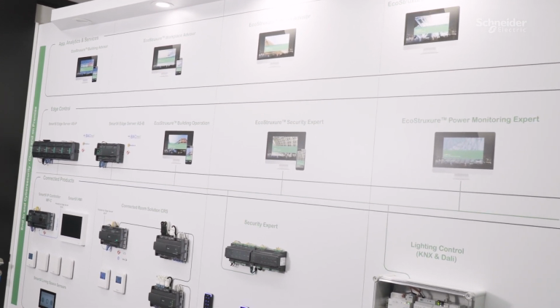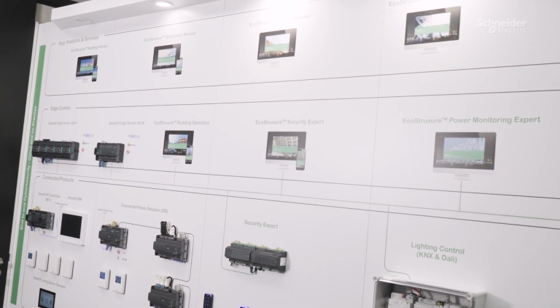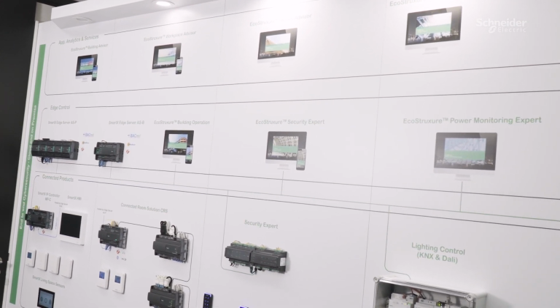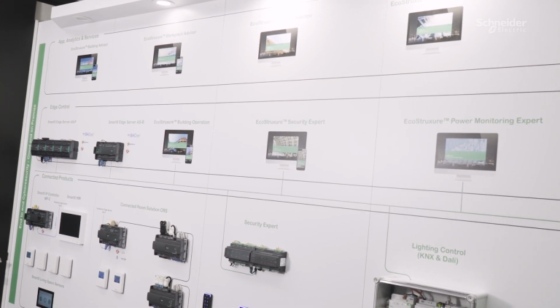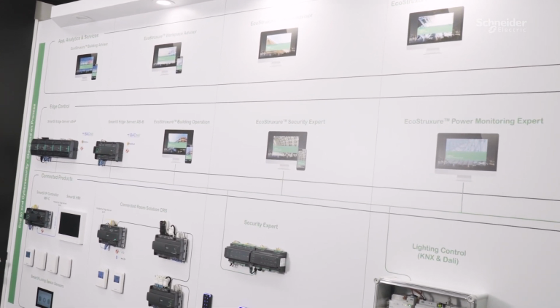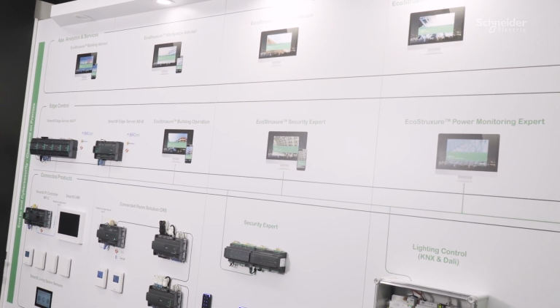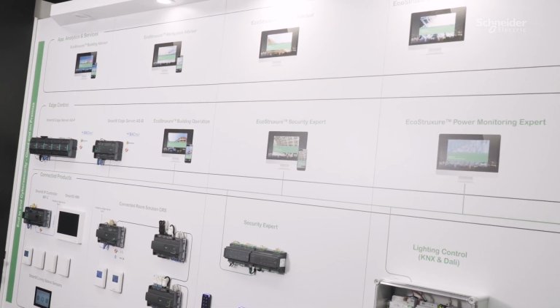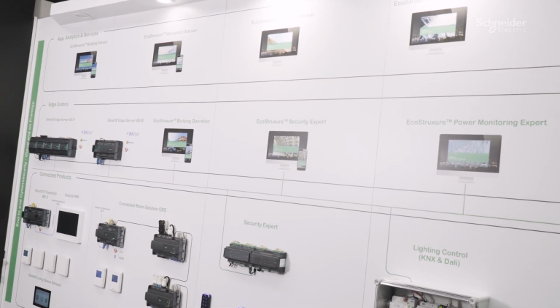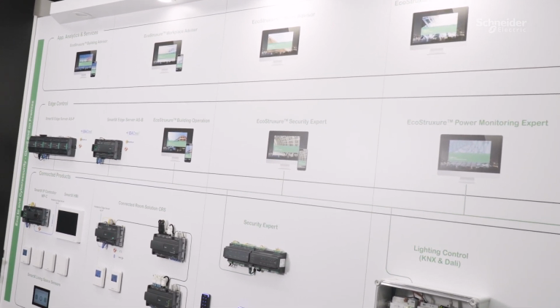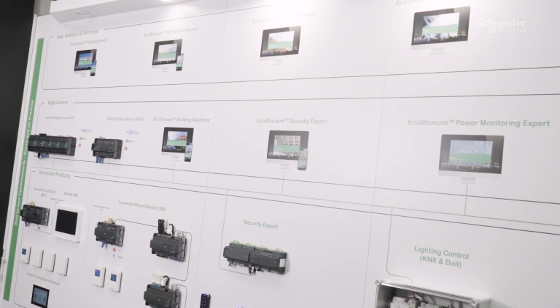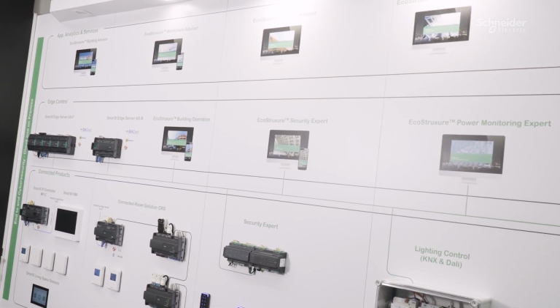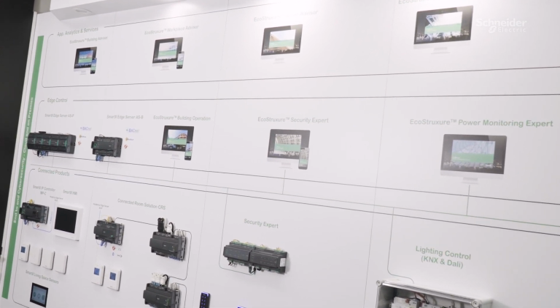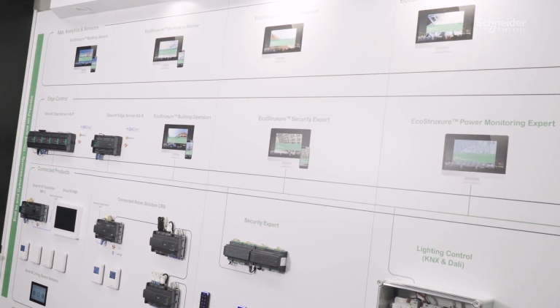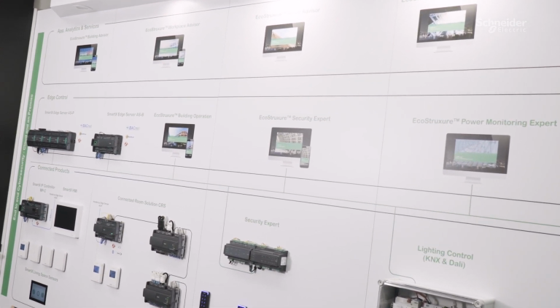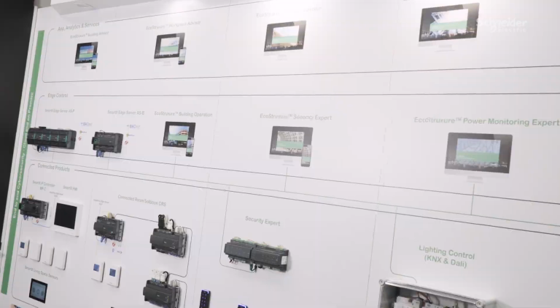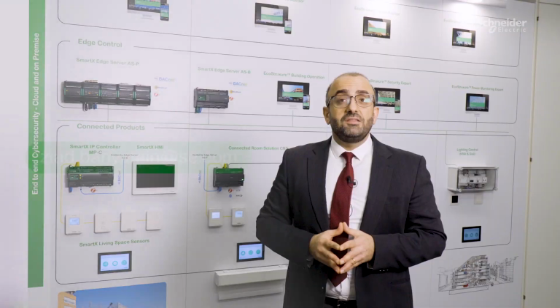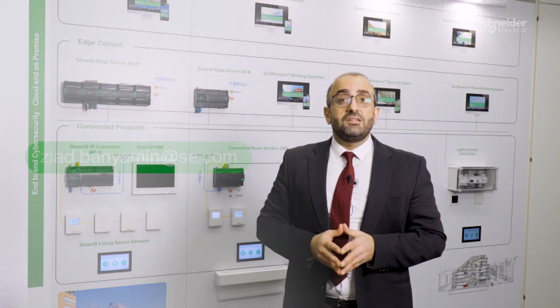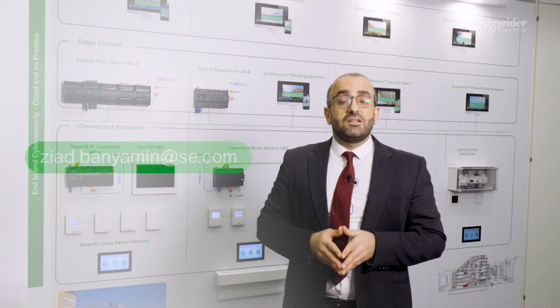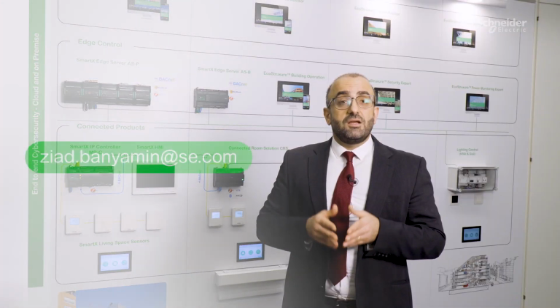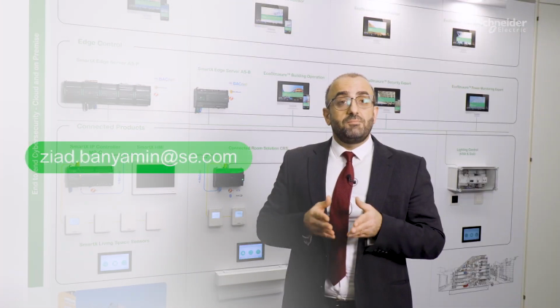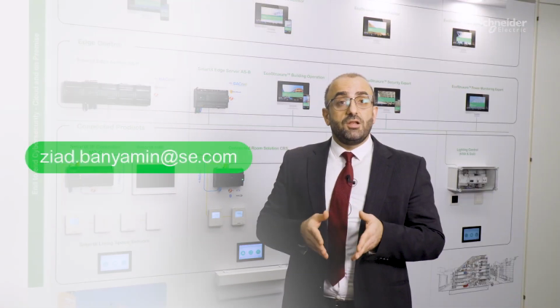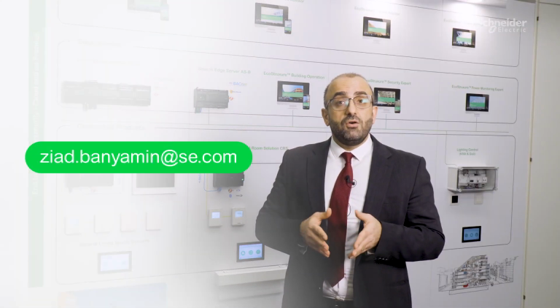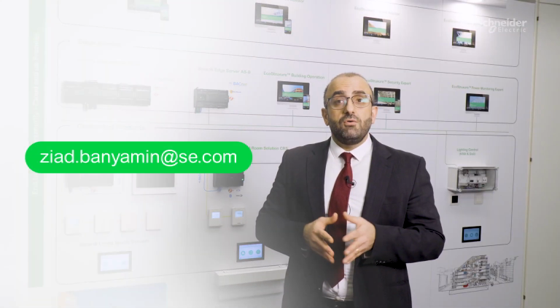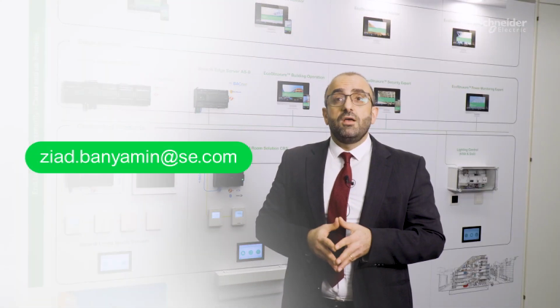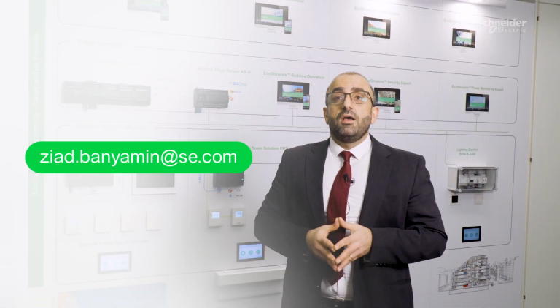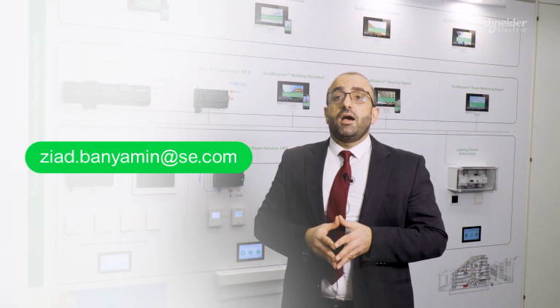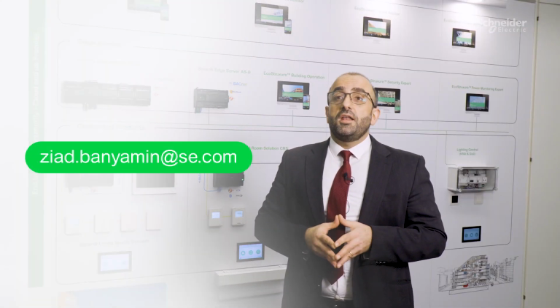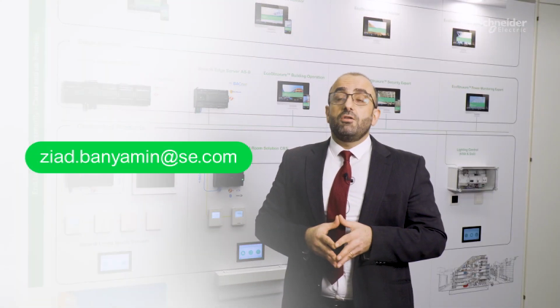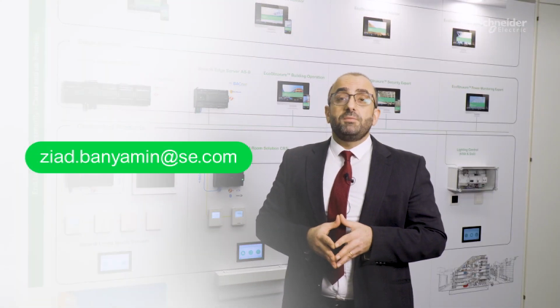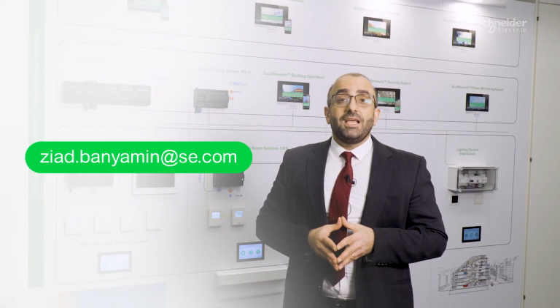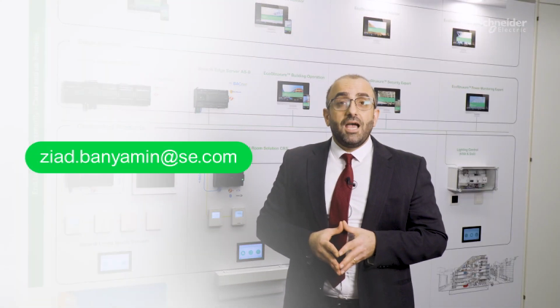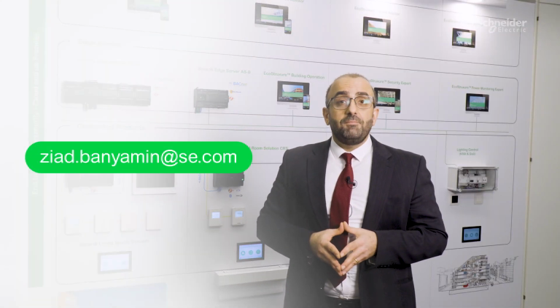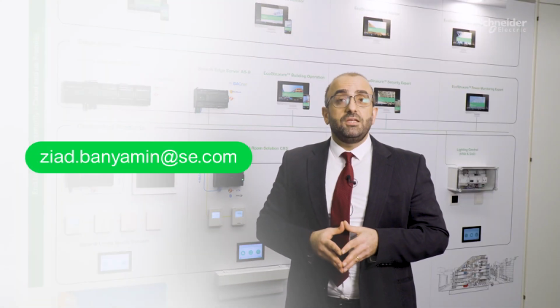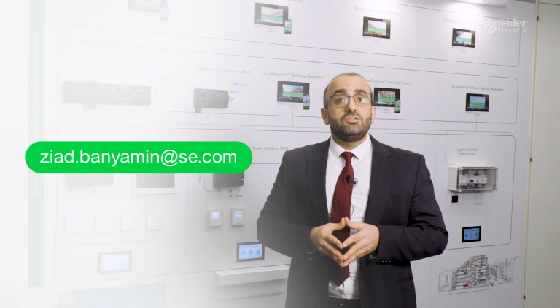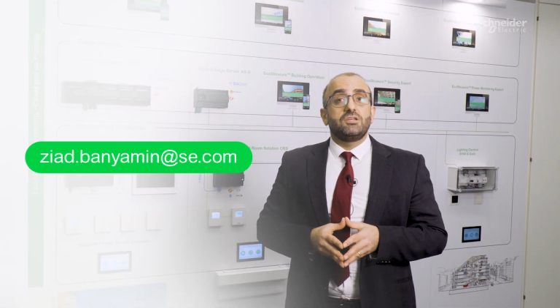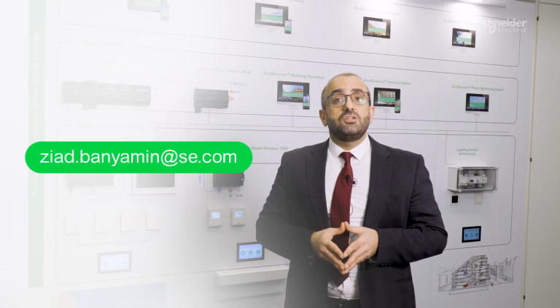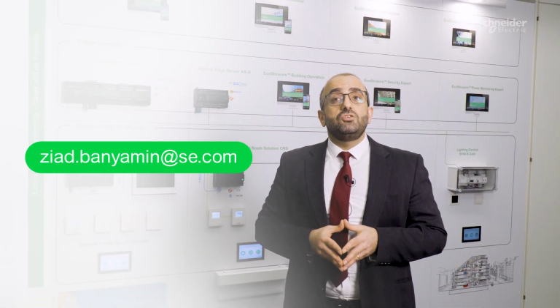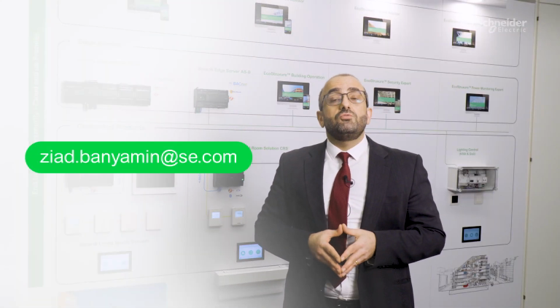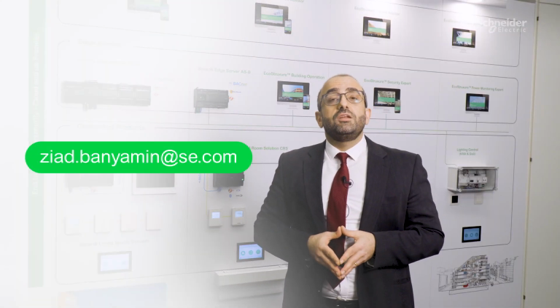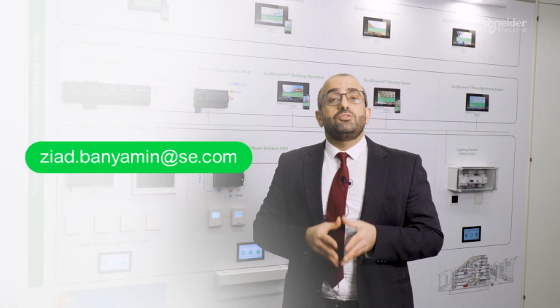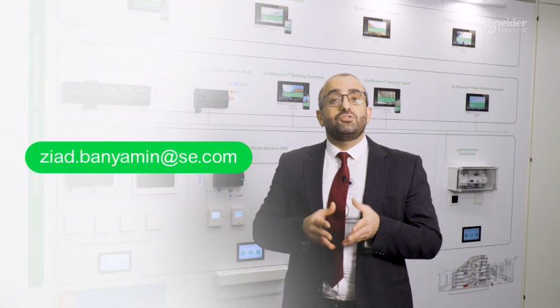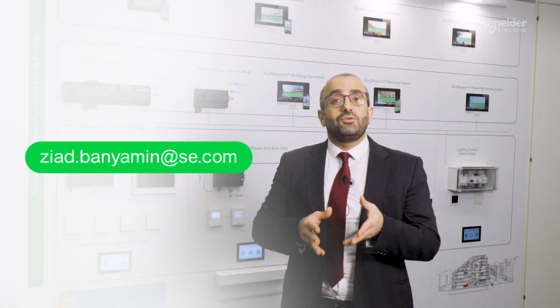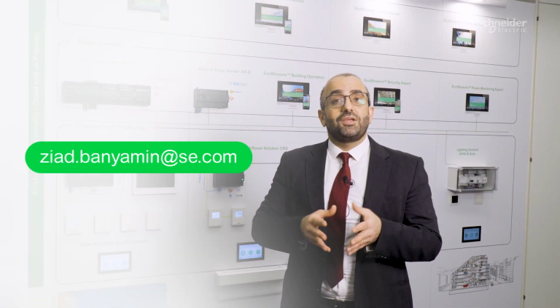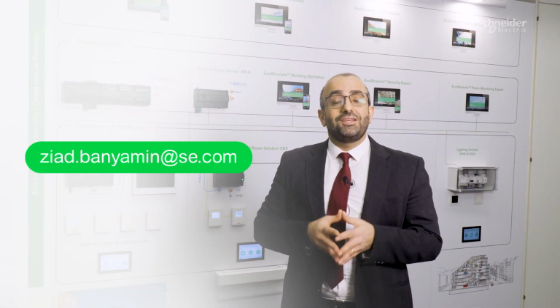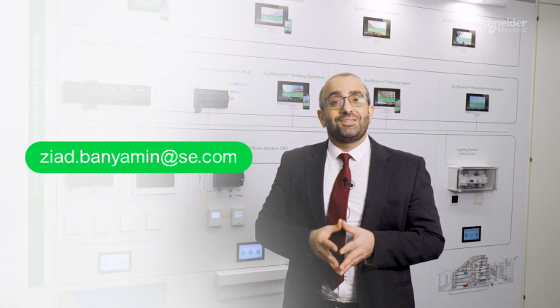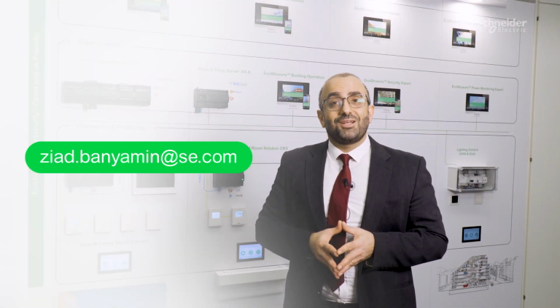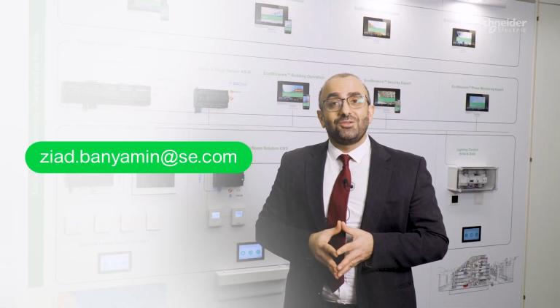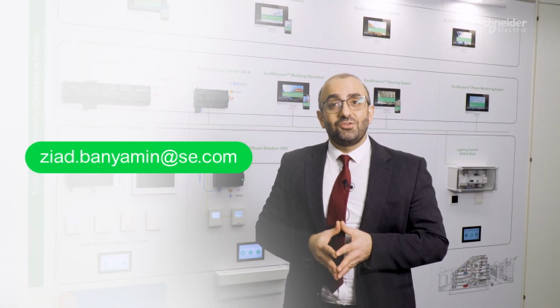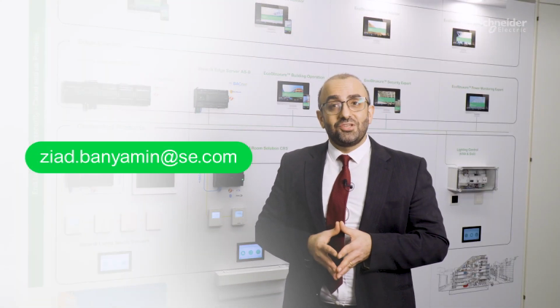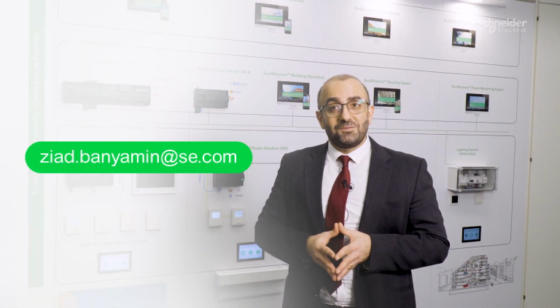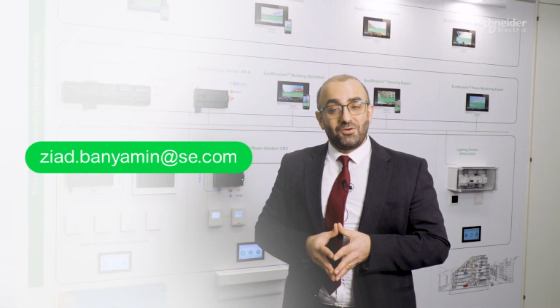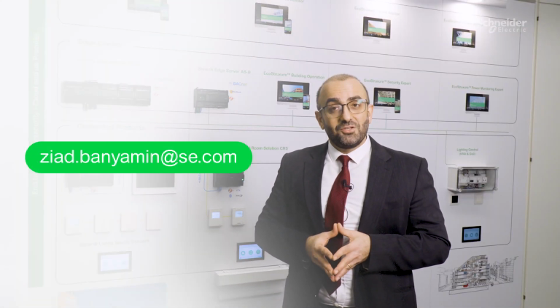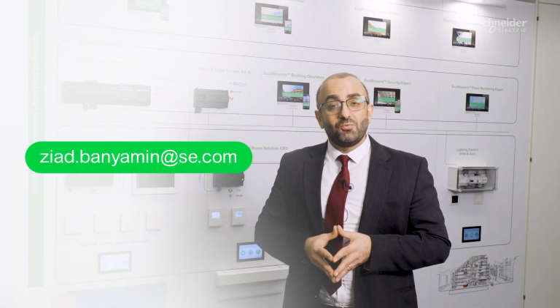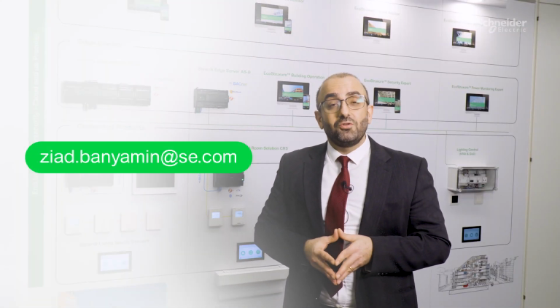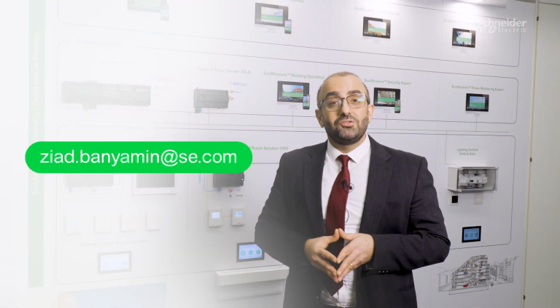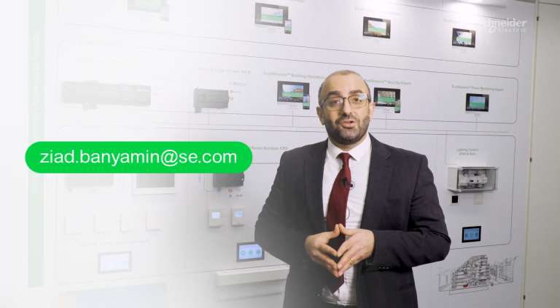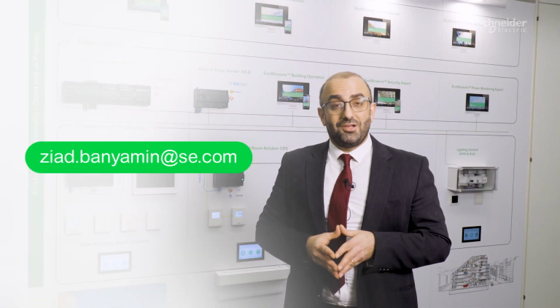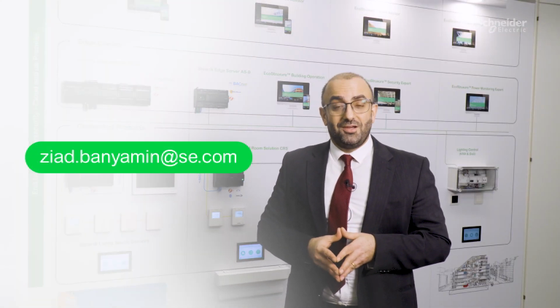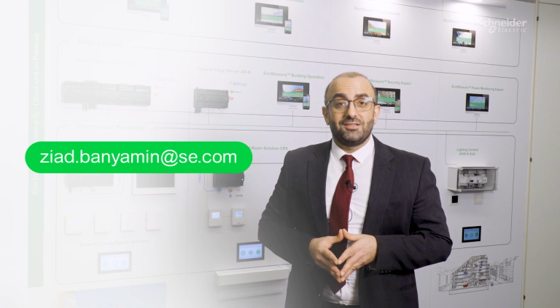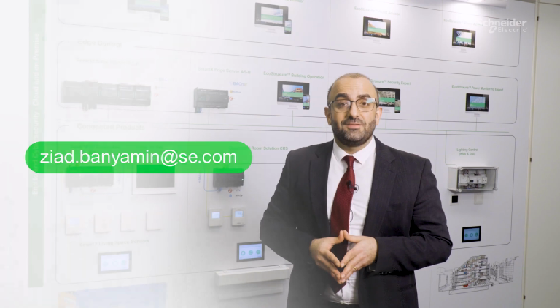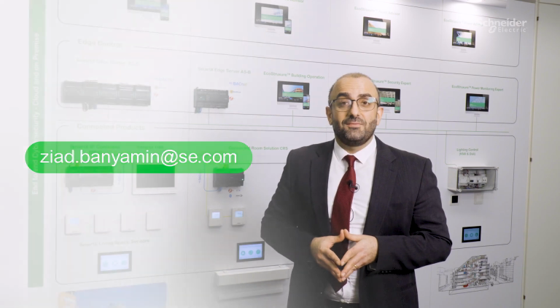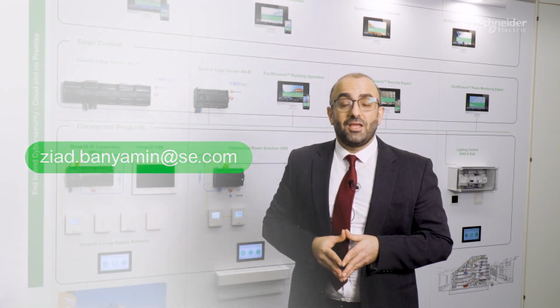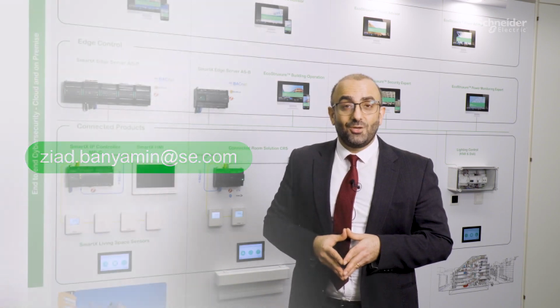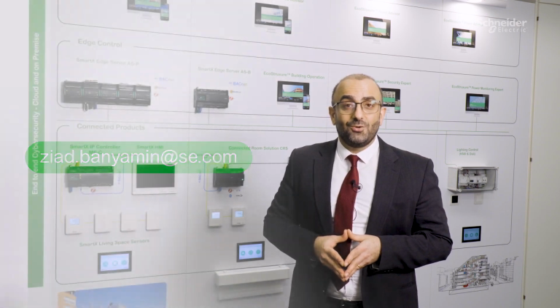Please feel free to get in touch using my details below, and I will be happy to get you ready to showcase the technology experience wall to your clients. Thank you.